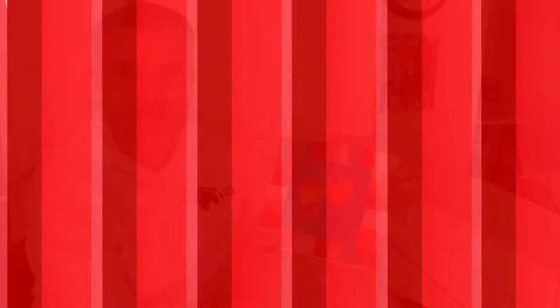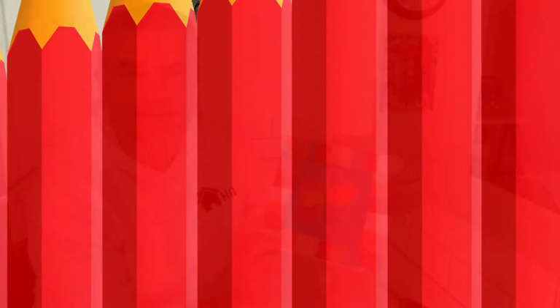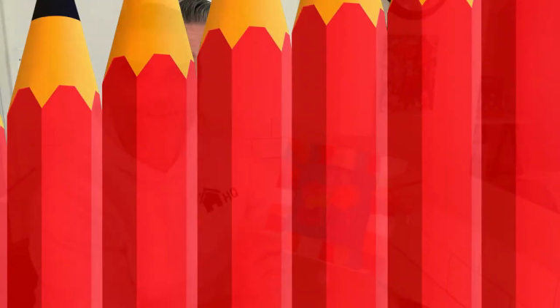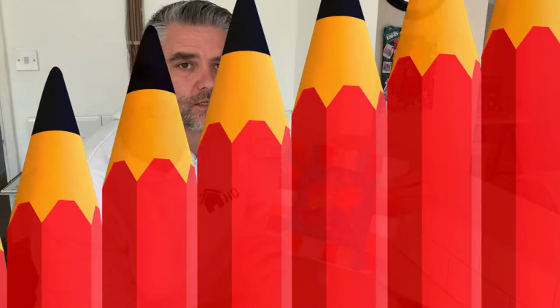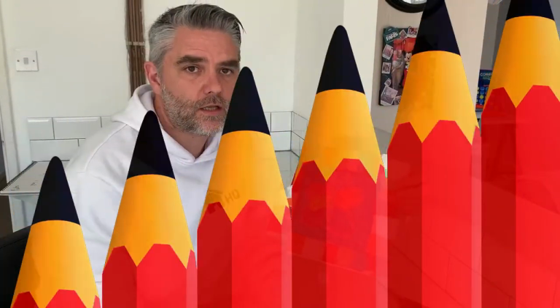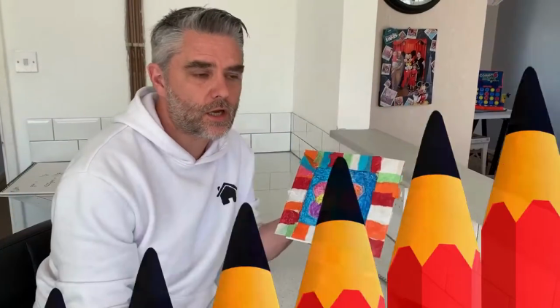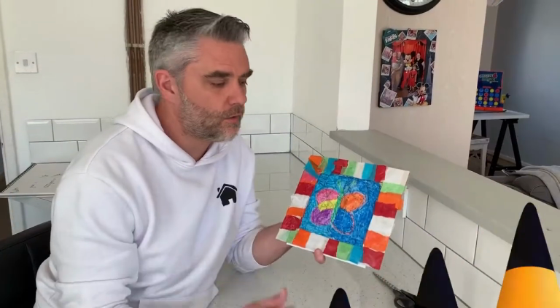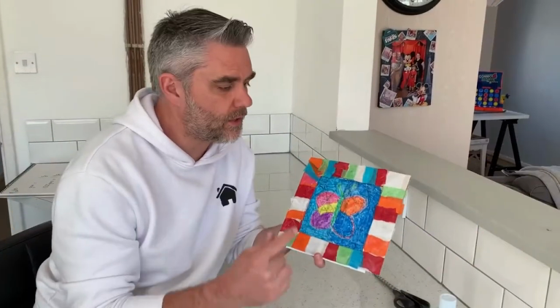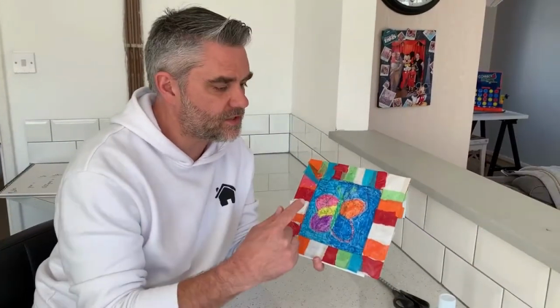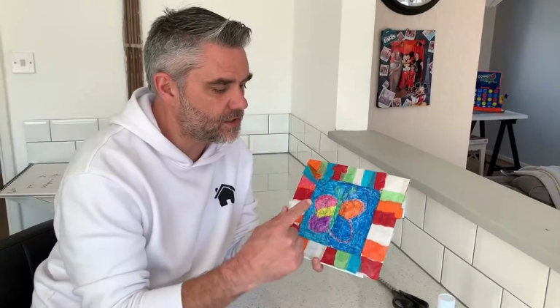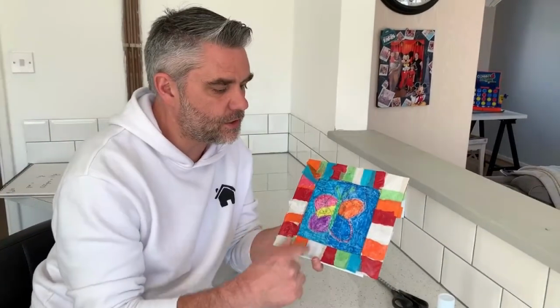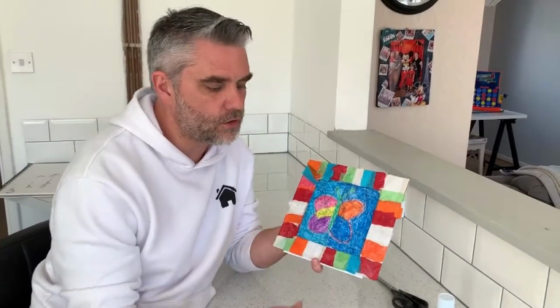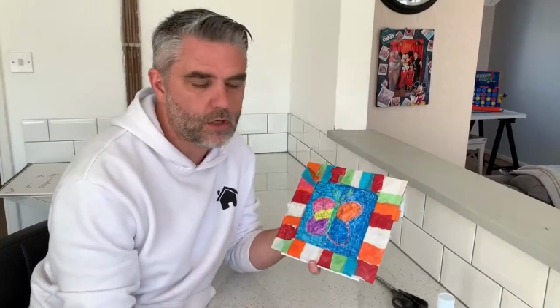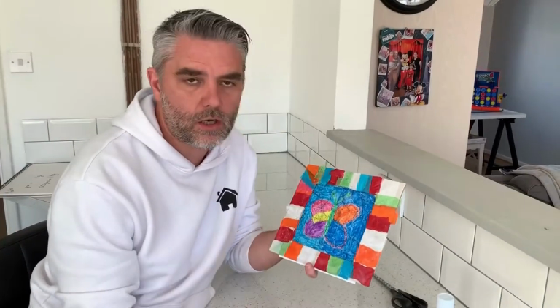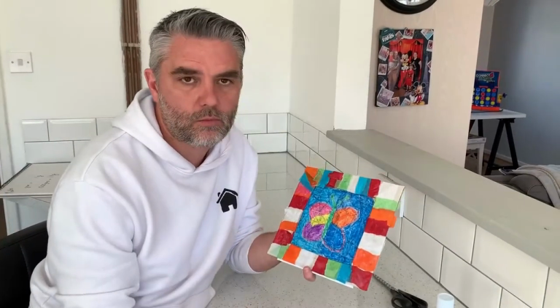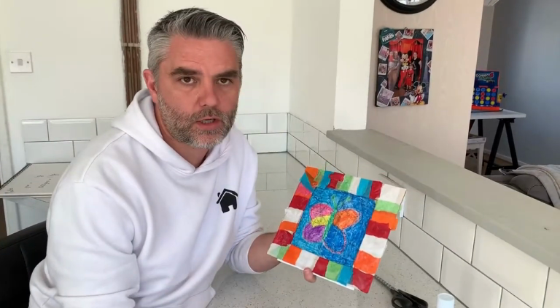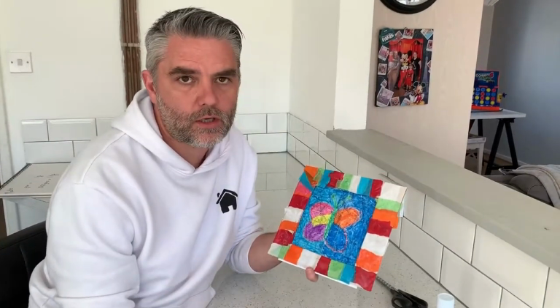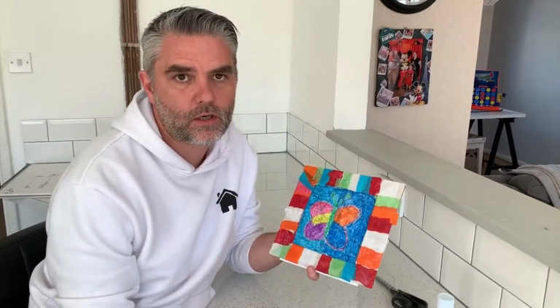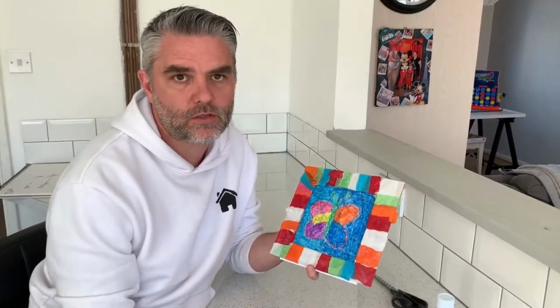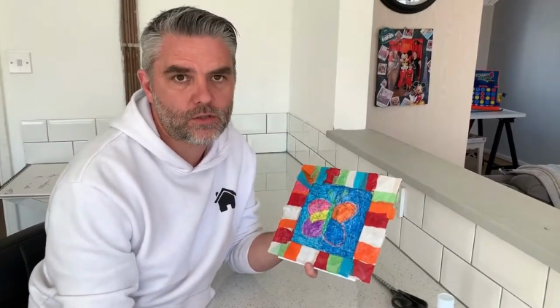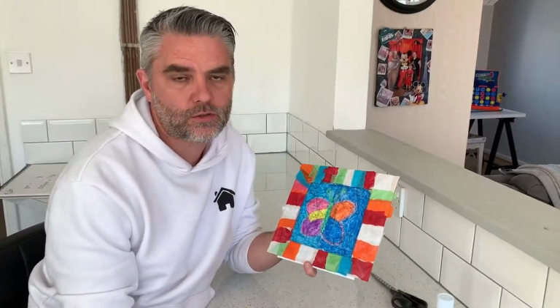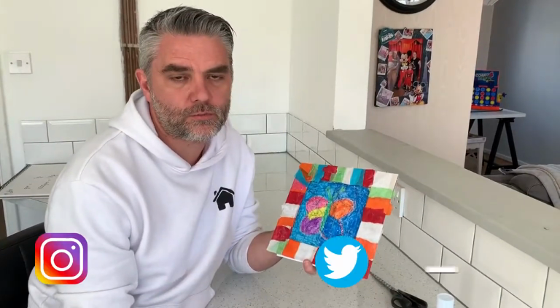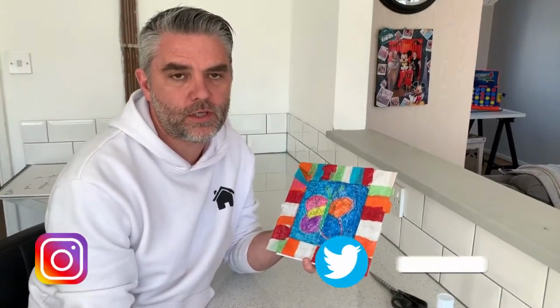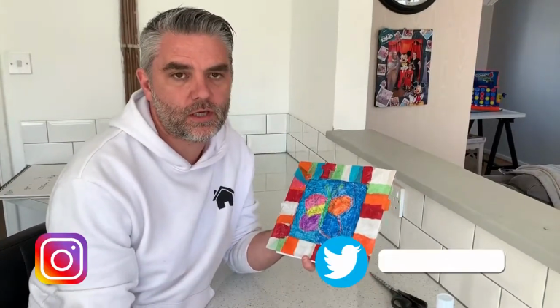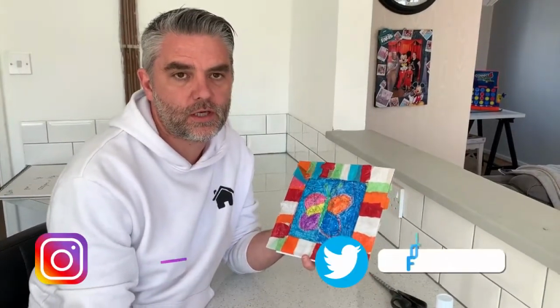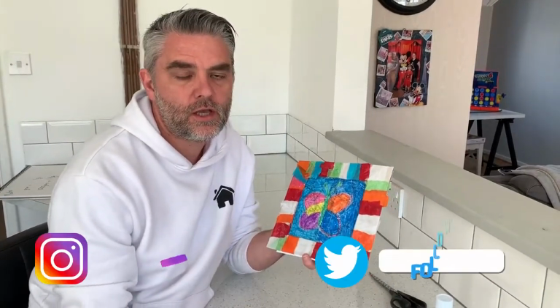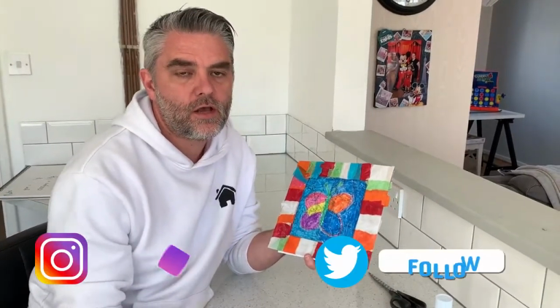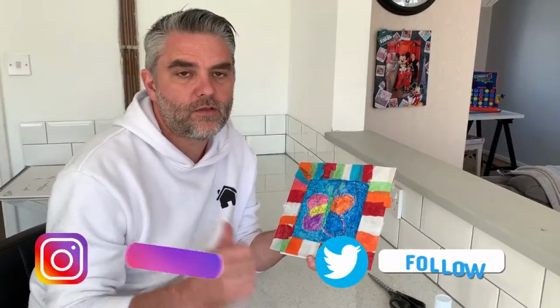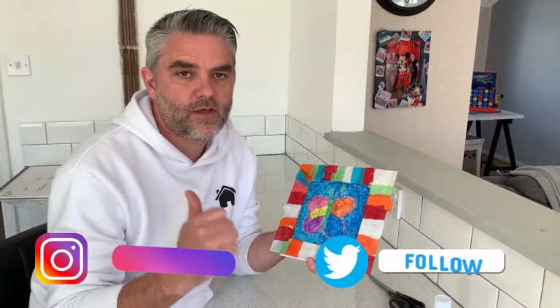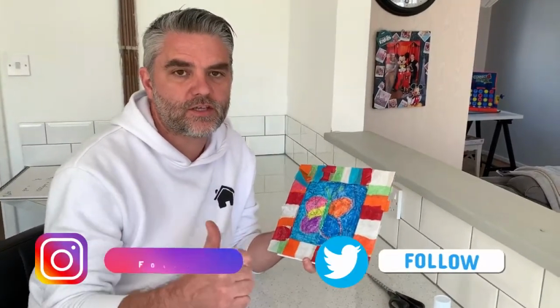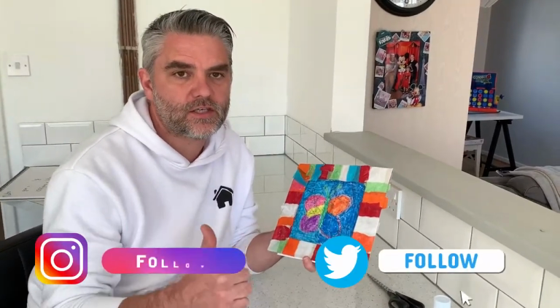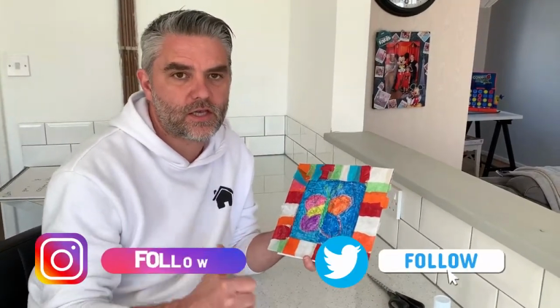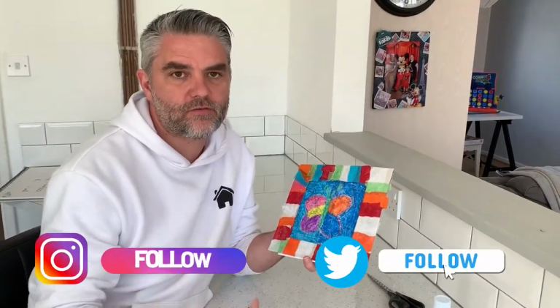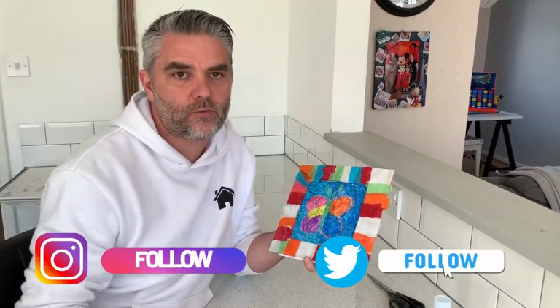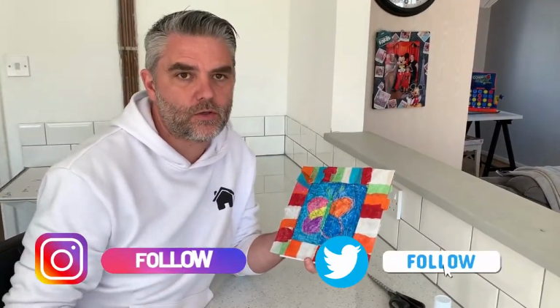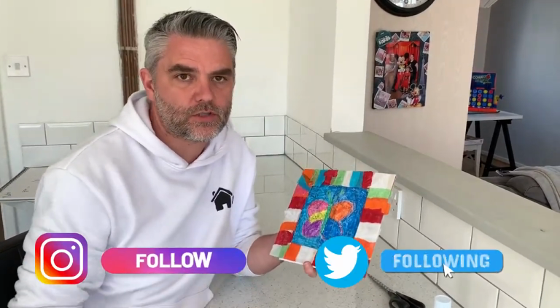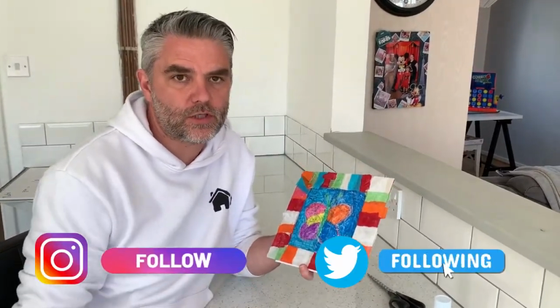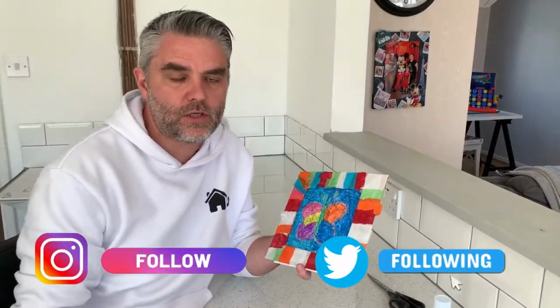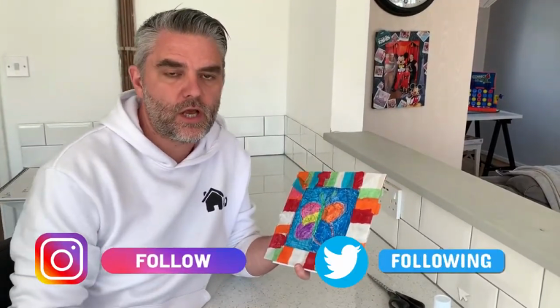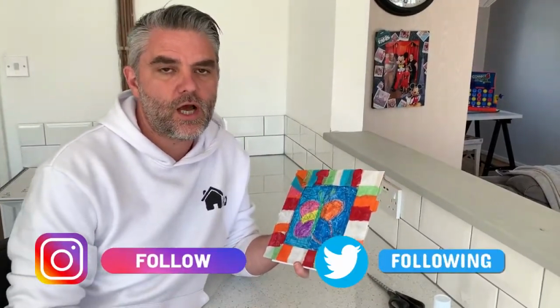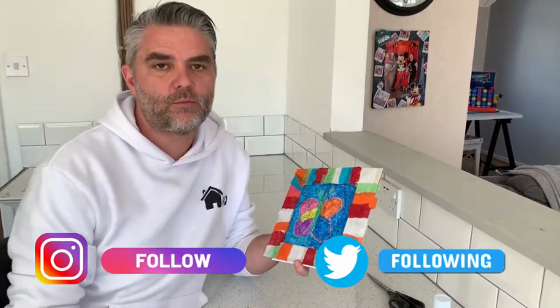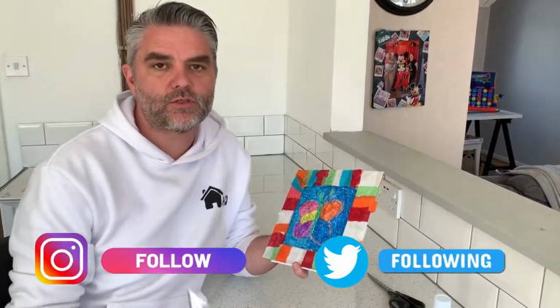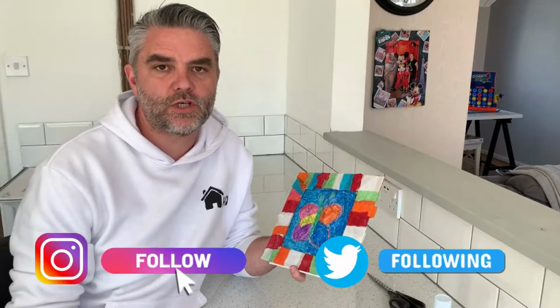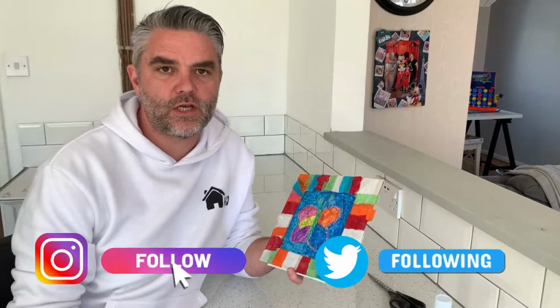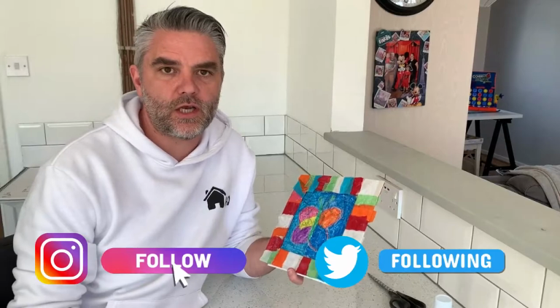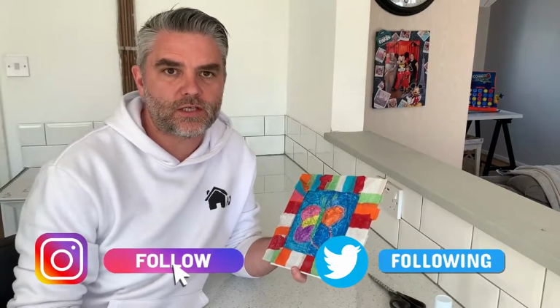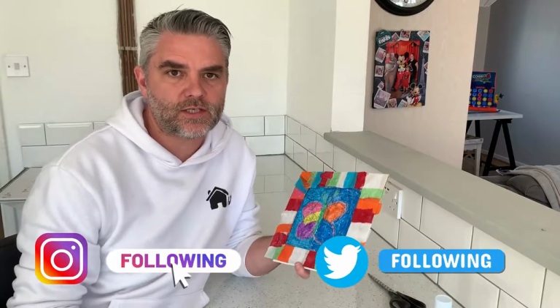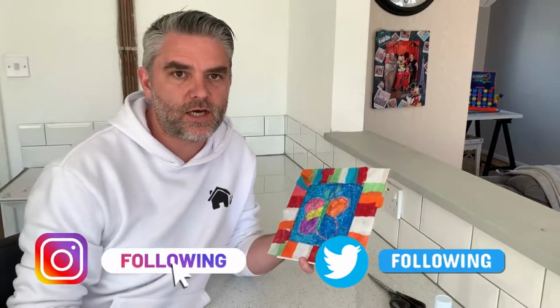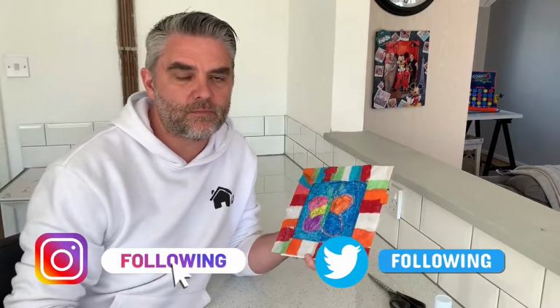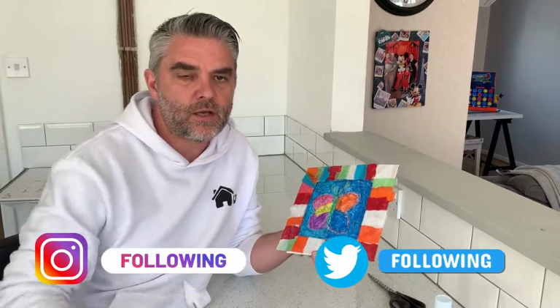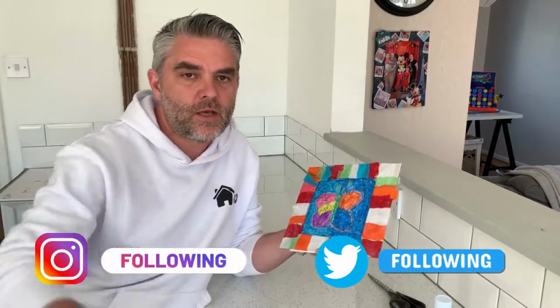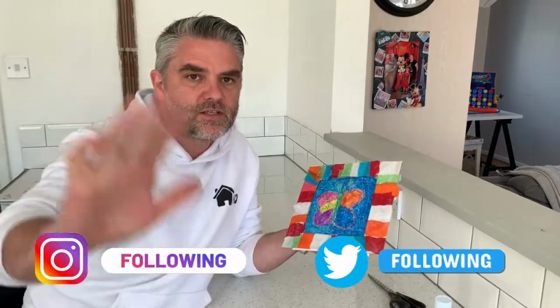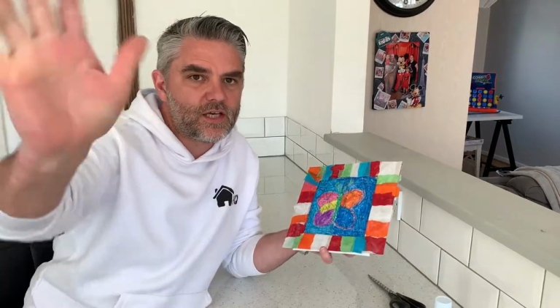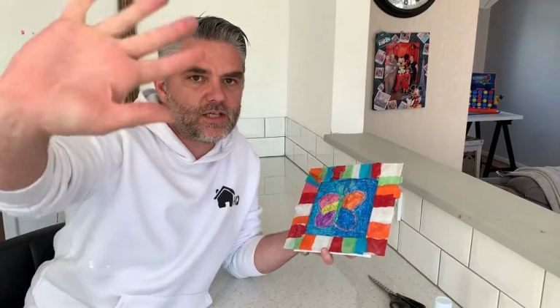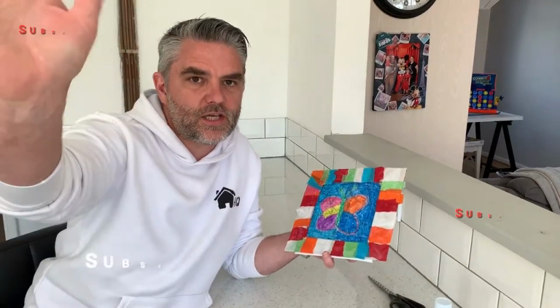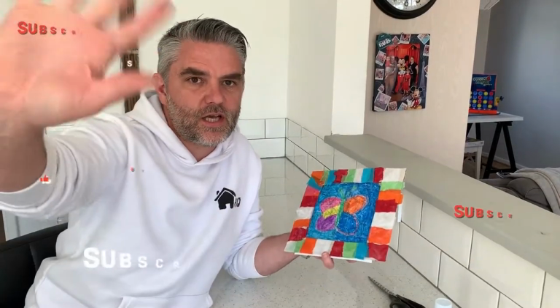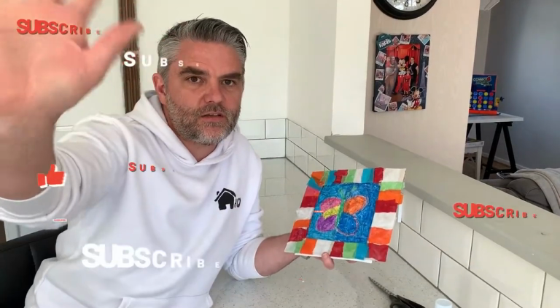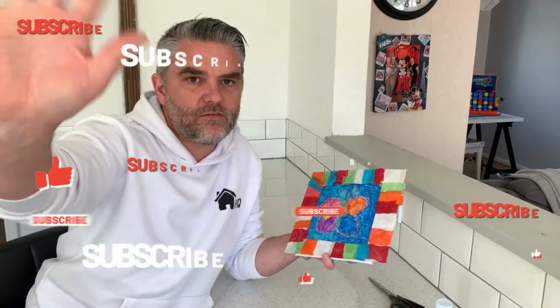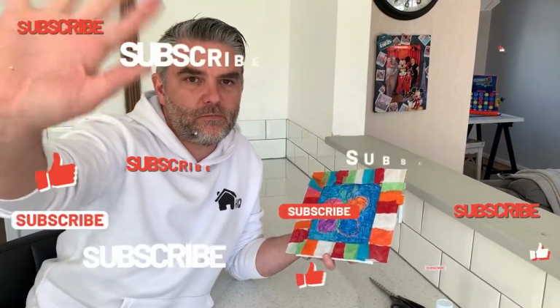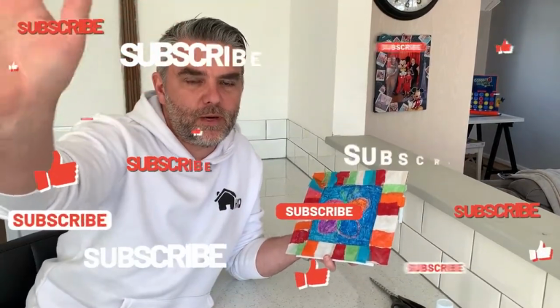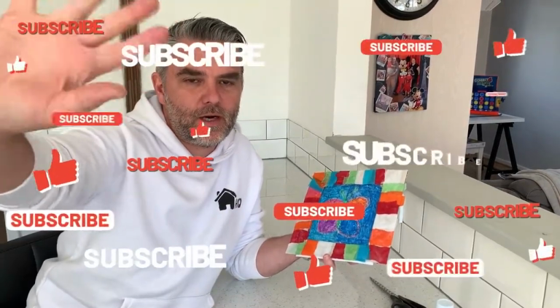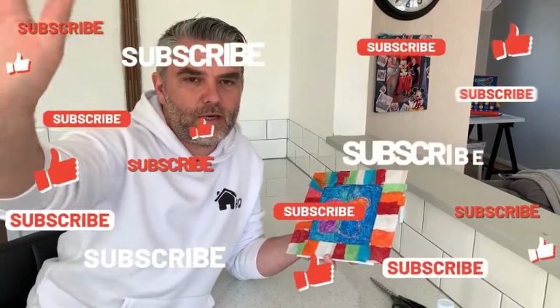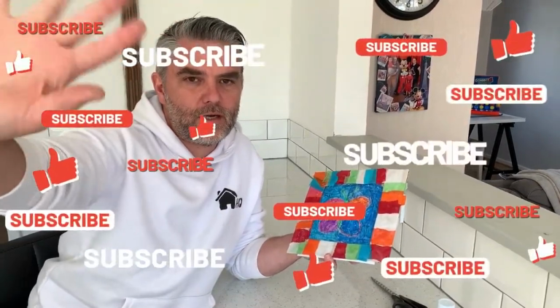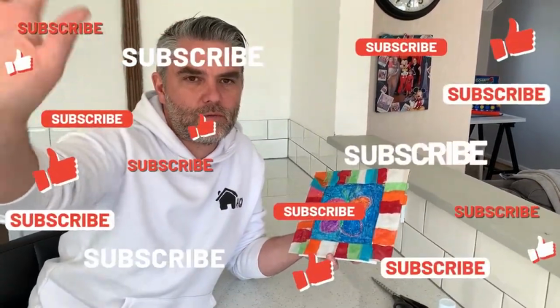Guys, can't wait to see your artwork on our social media. Thanks again for watching, and we'll see you next time. Stay safe. Bye now.